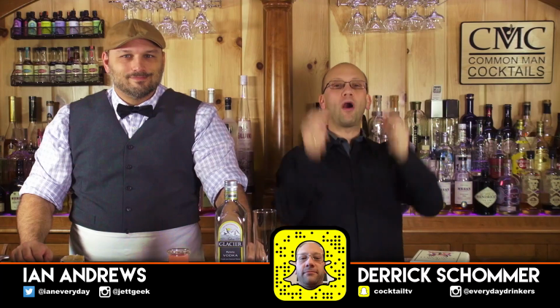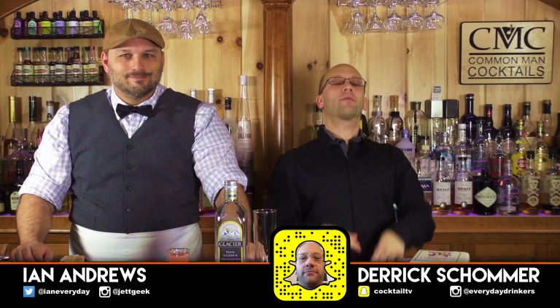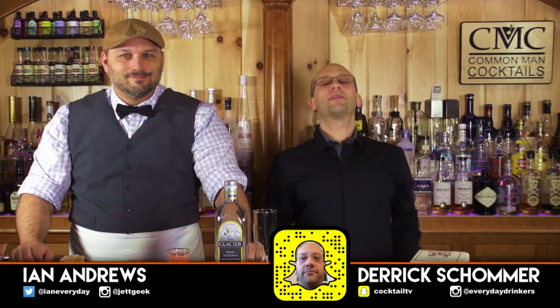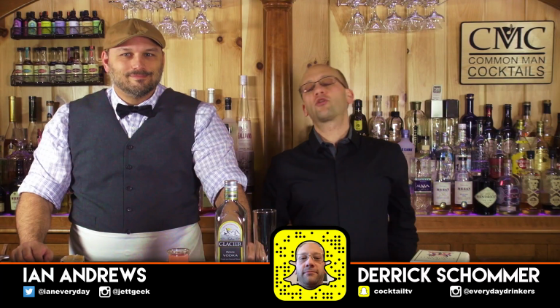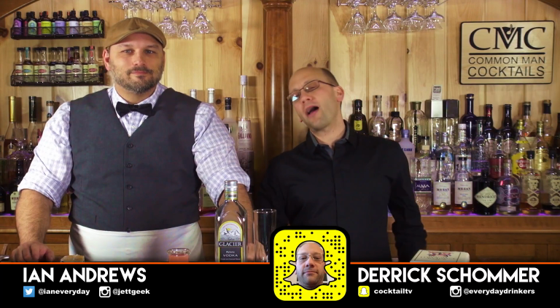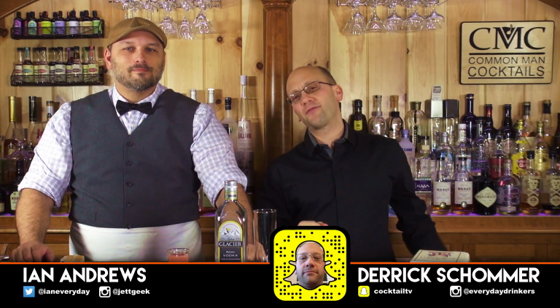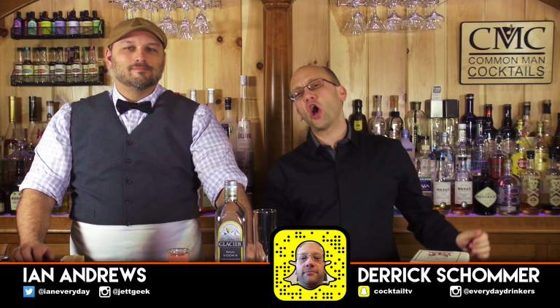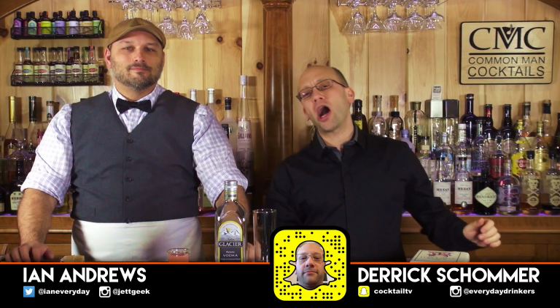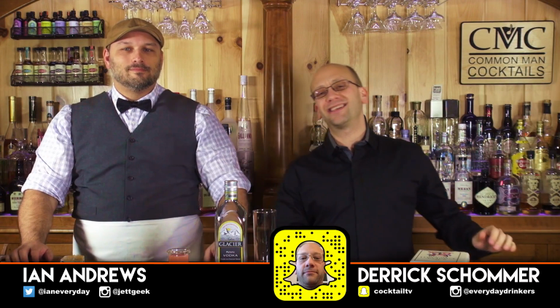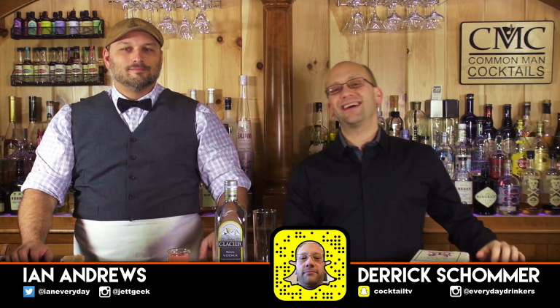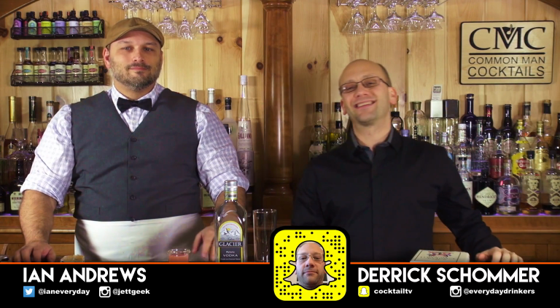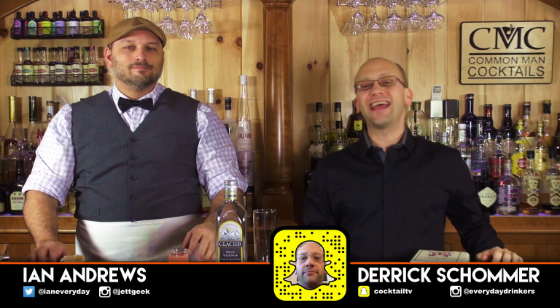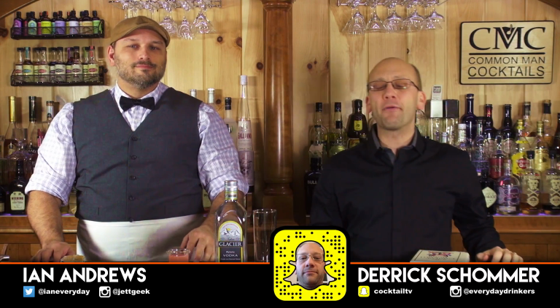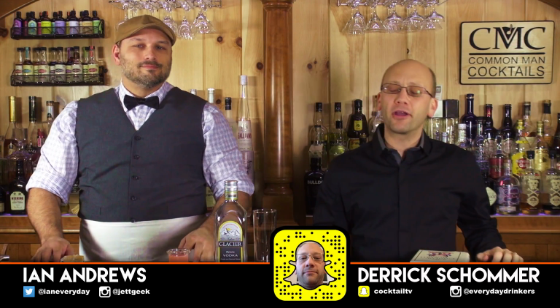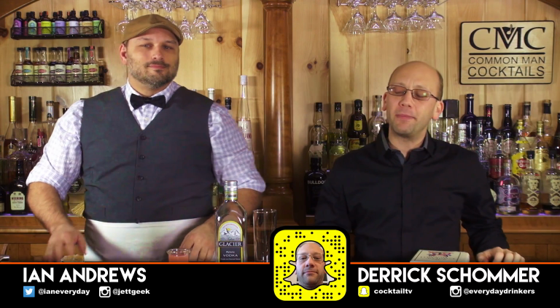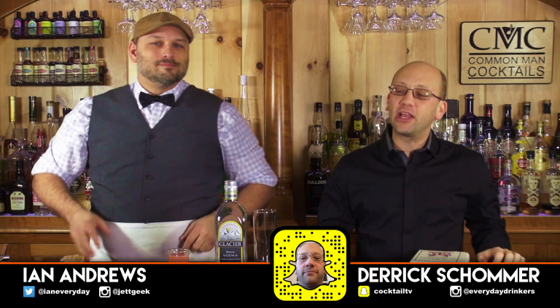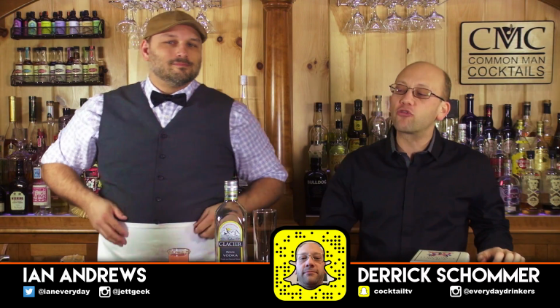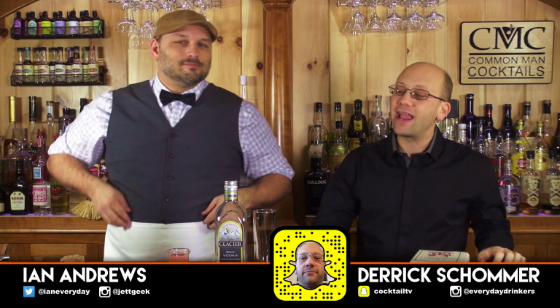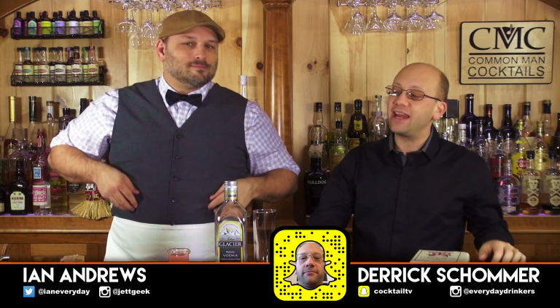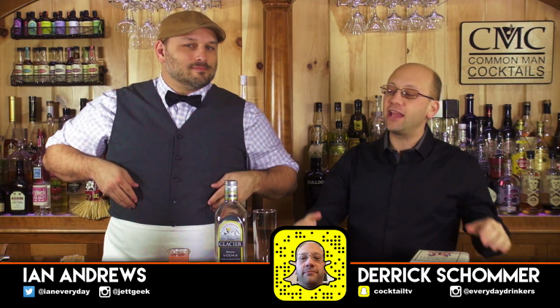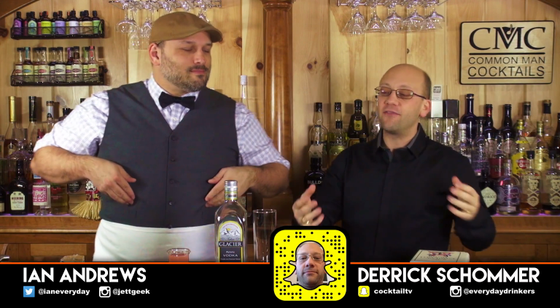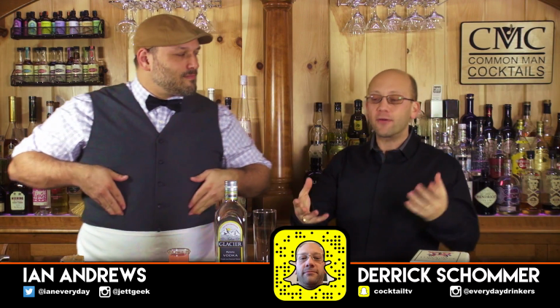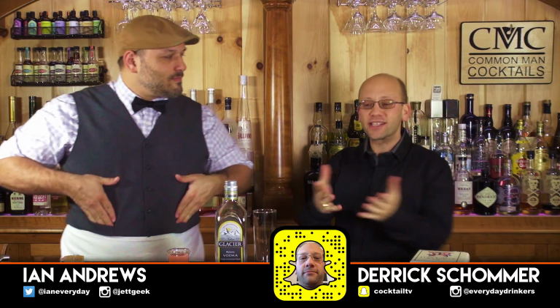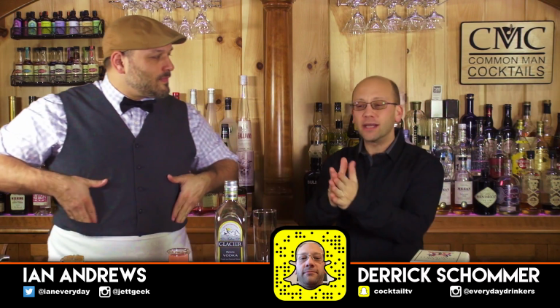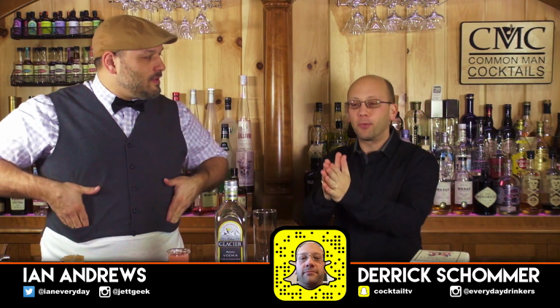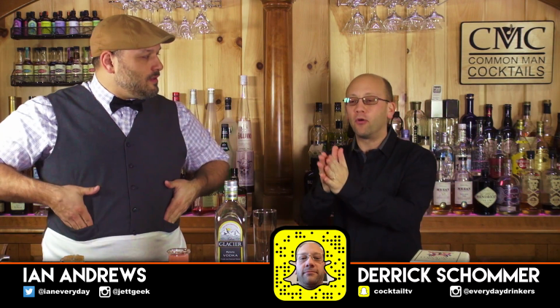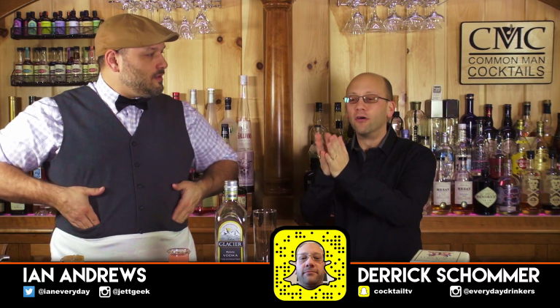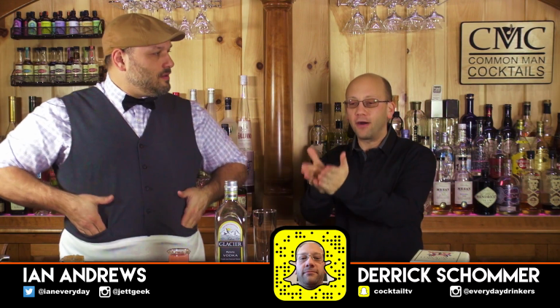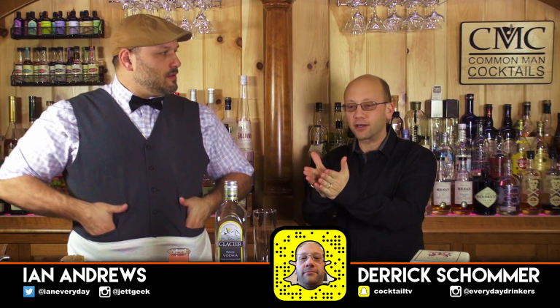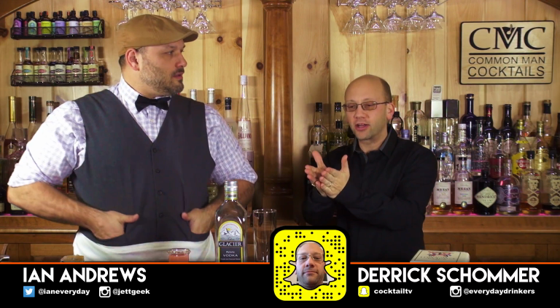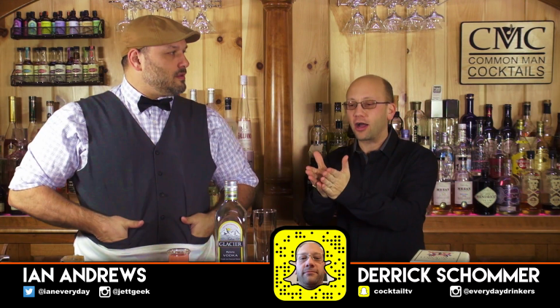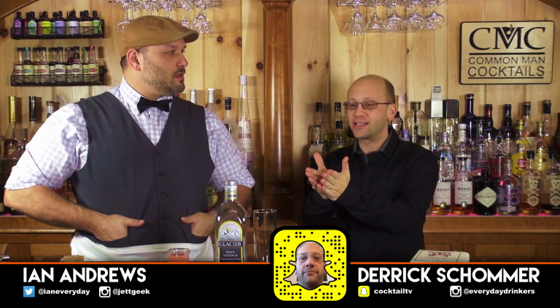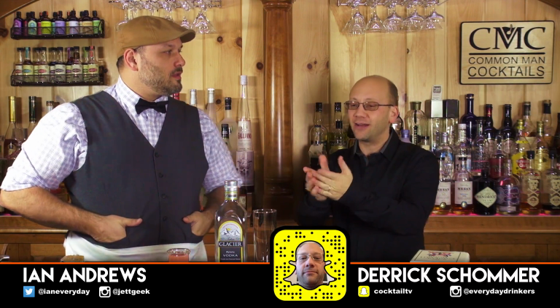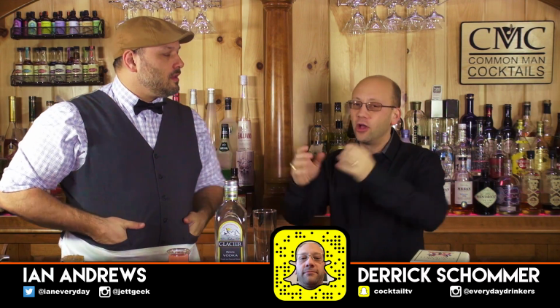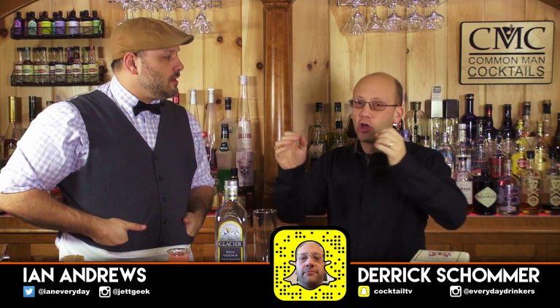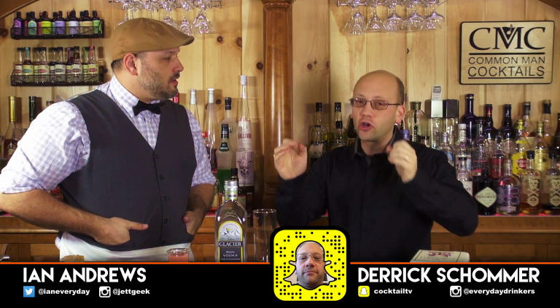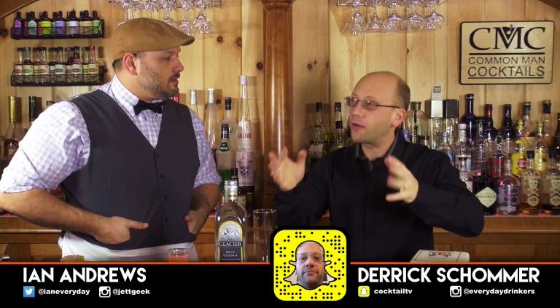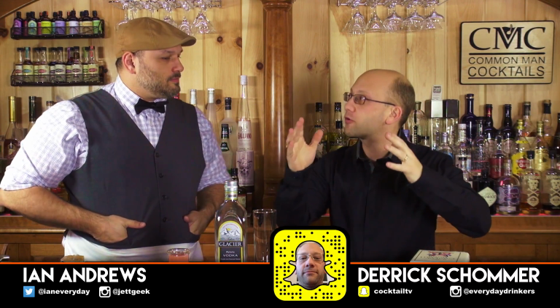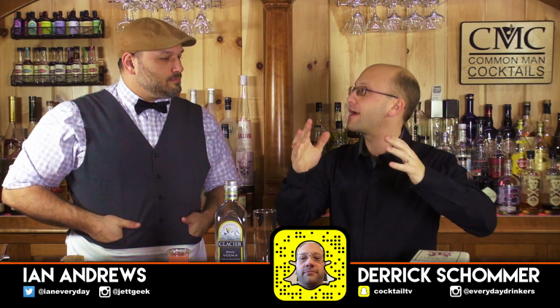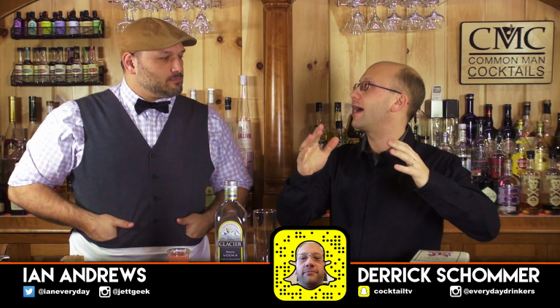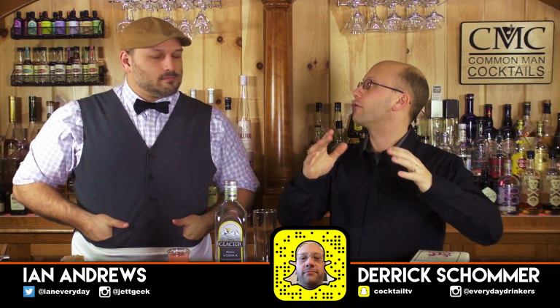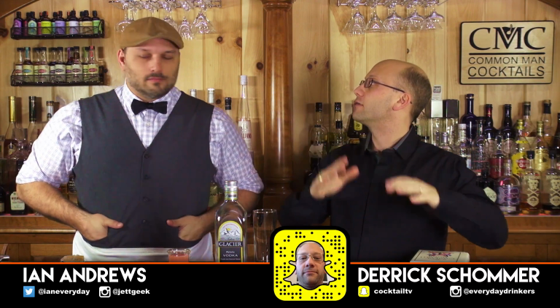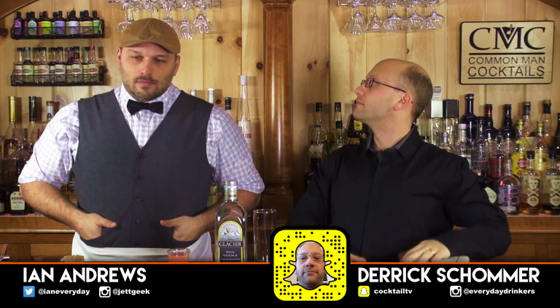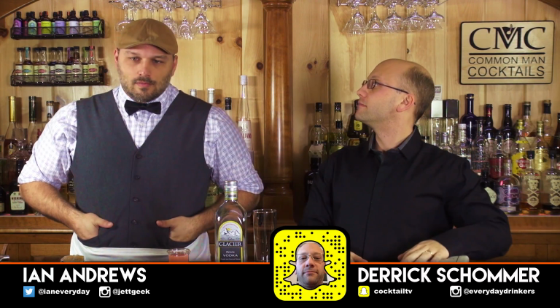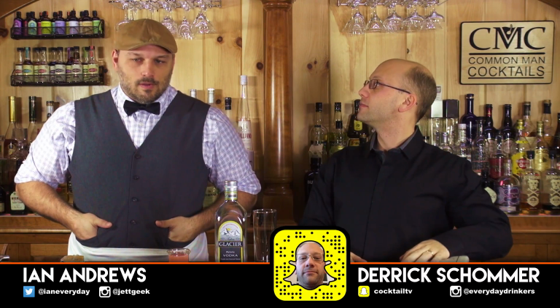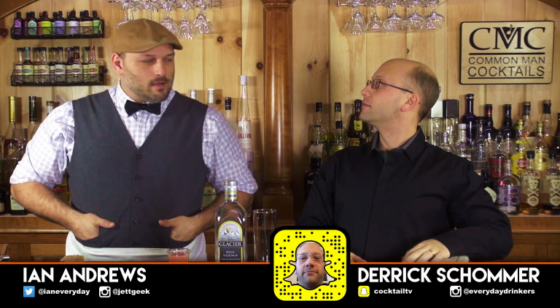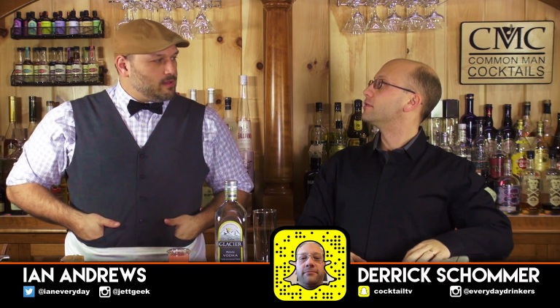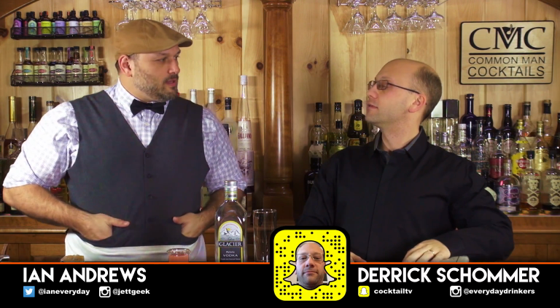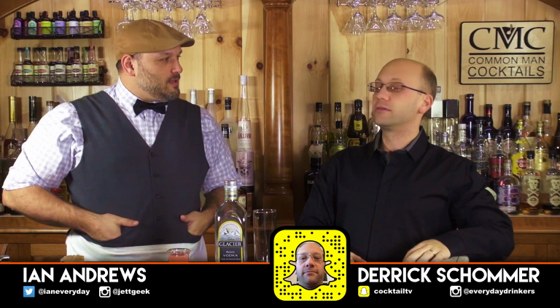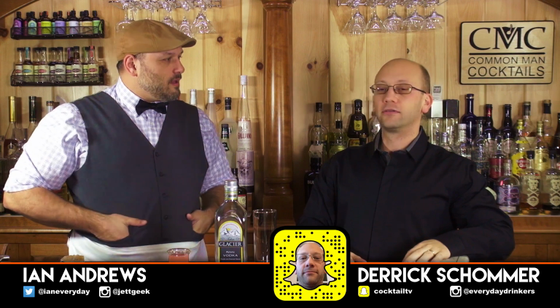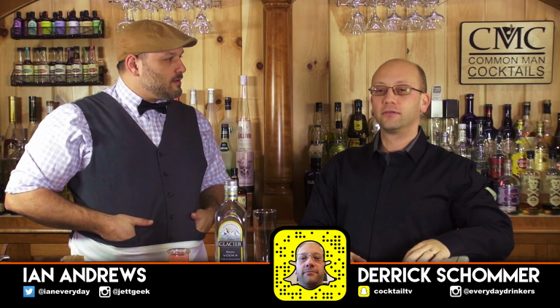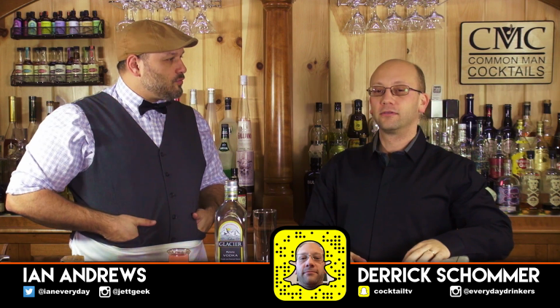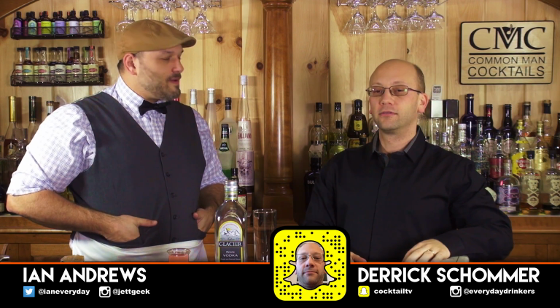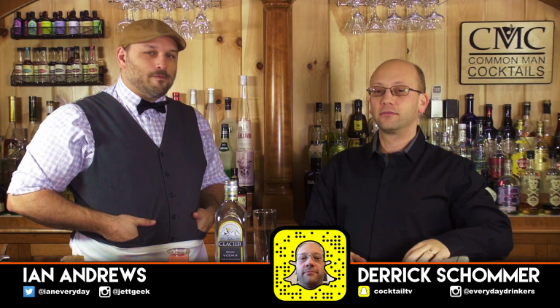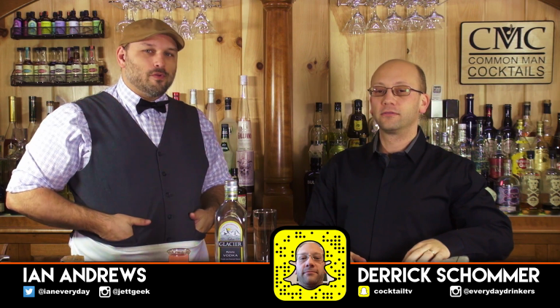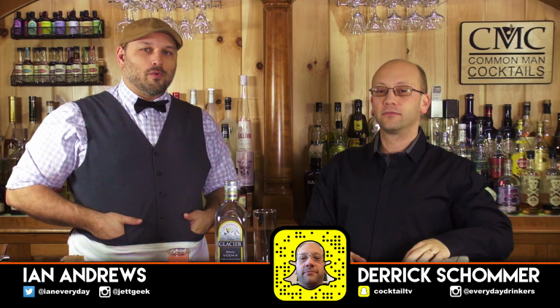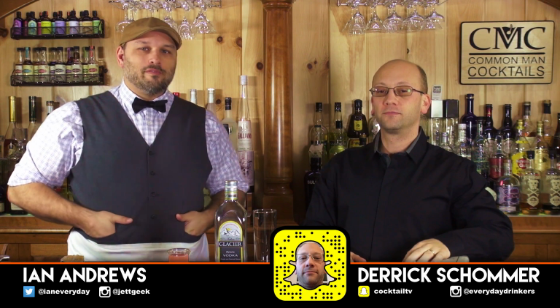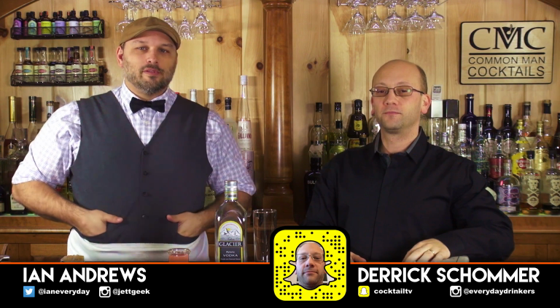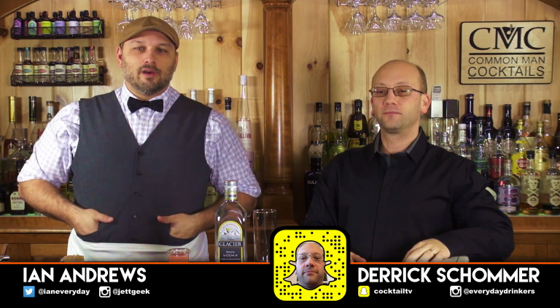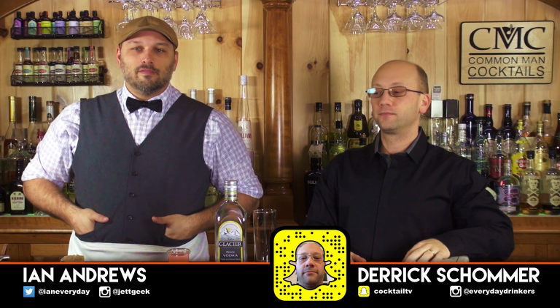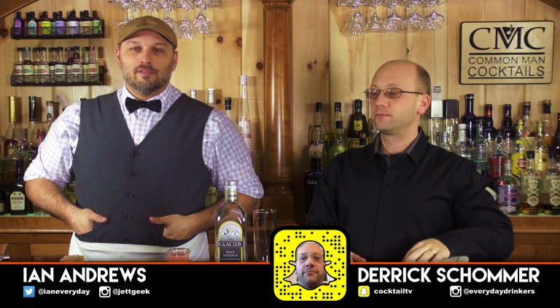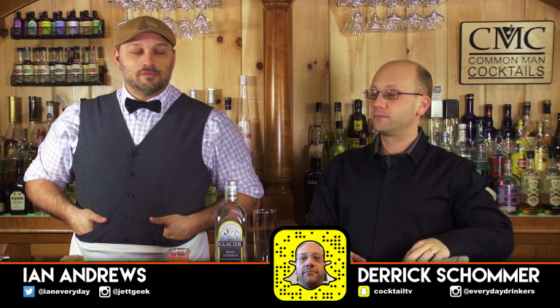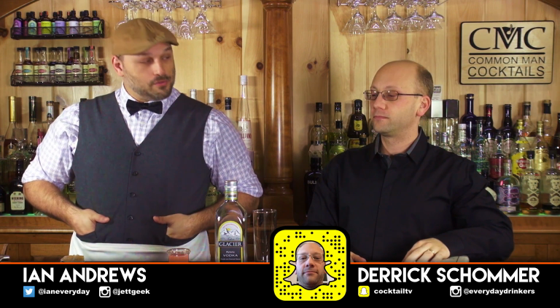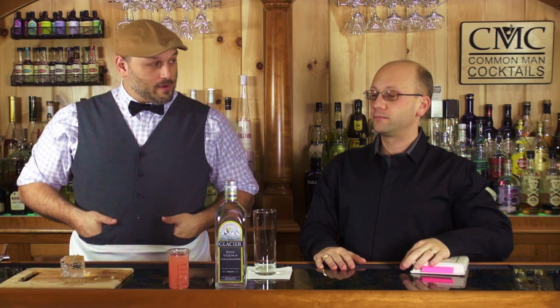Welcome to the Kraft Cocktail. Today we're going to be creating a very simple vodka cocktail called the Greyhound — the grapefruit equivalent of the Screwdriver.